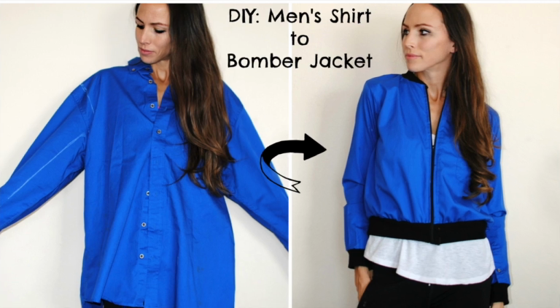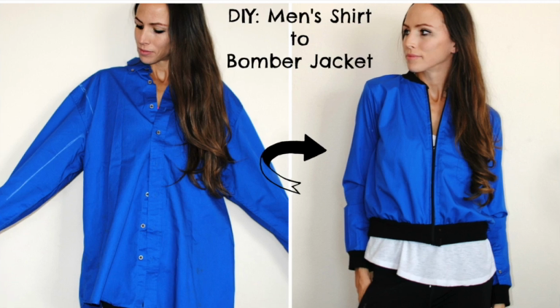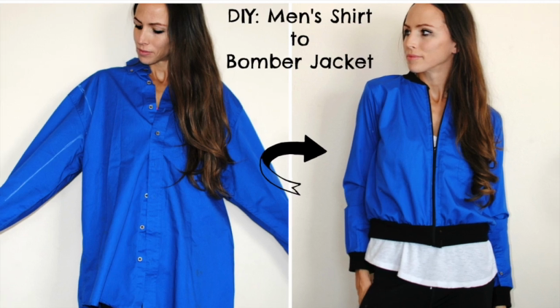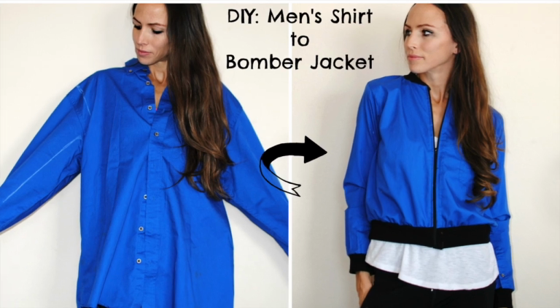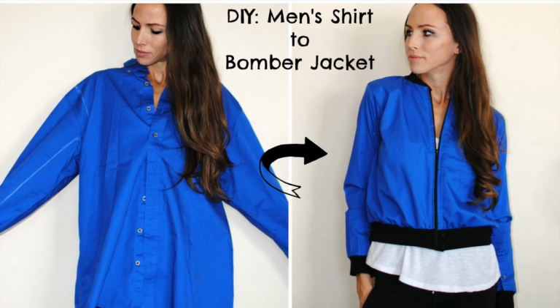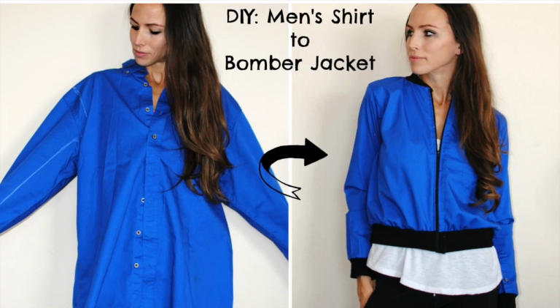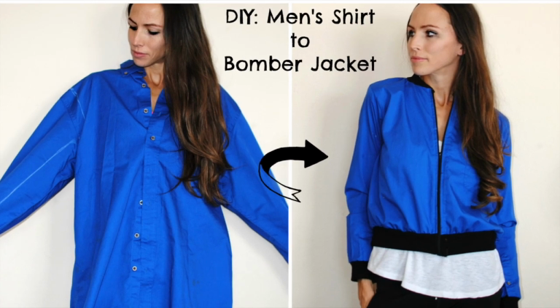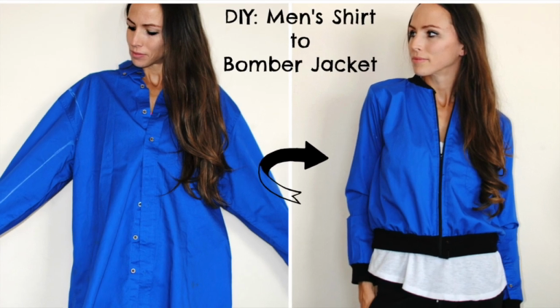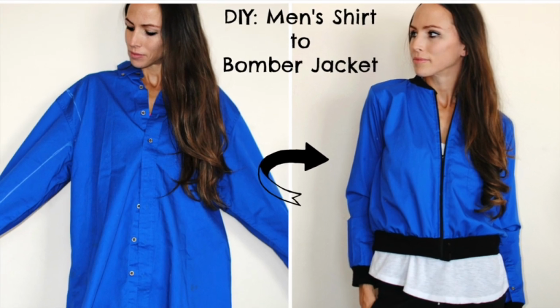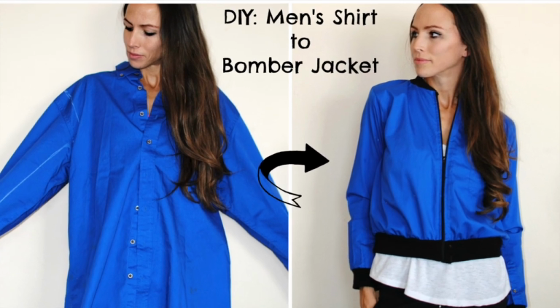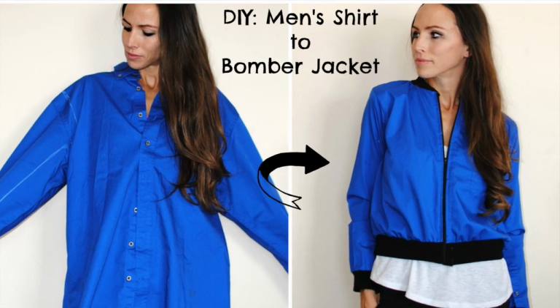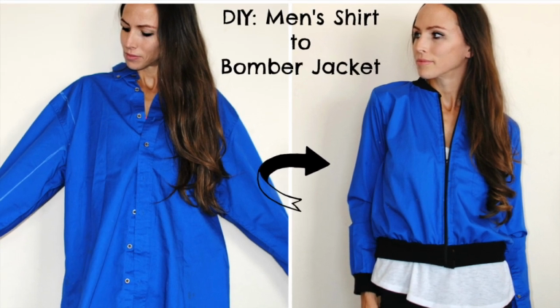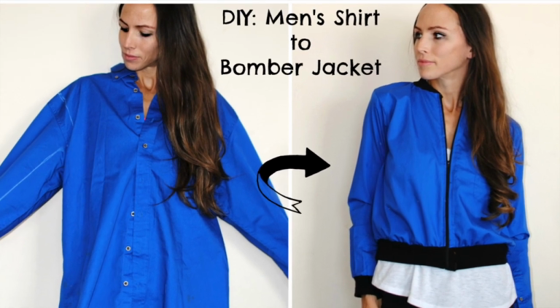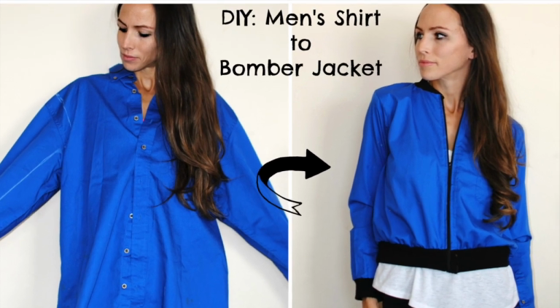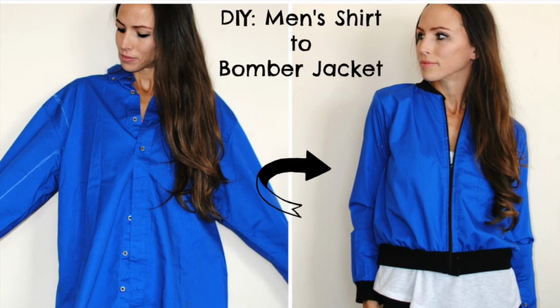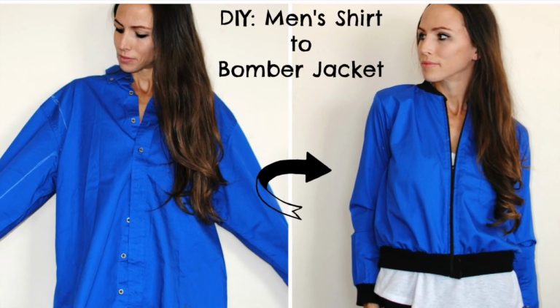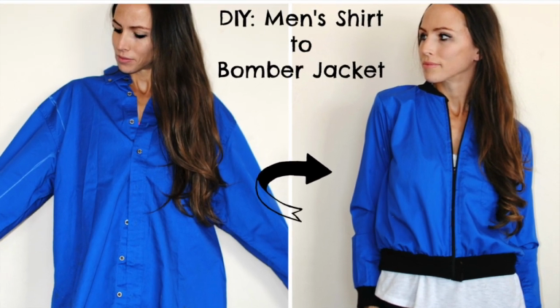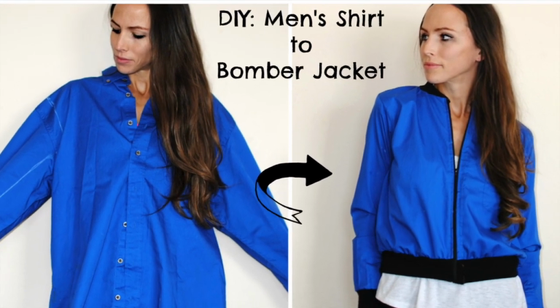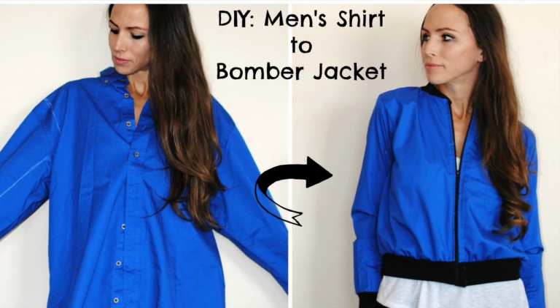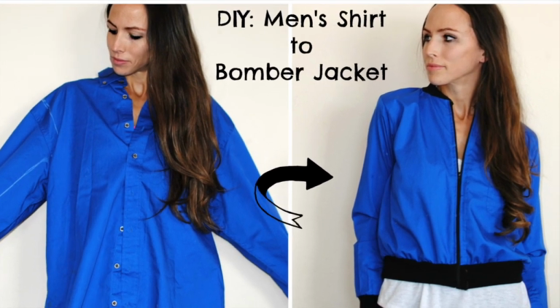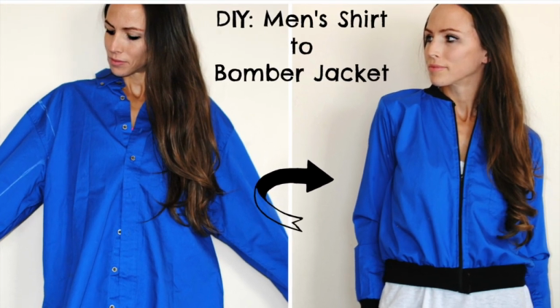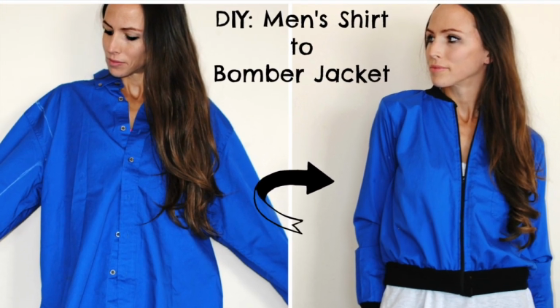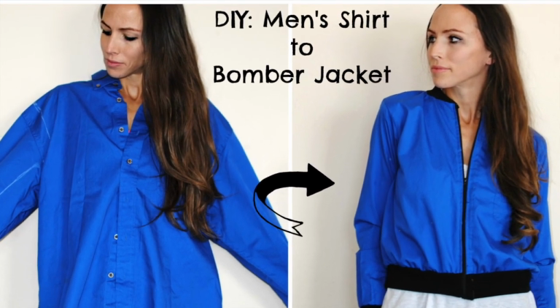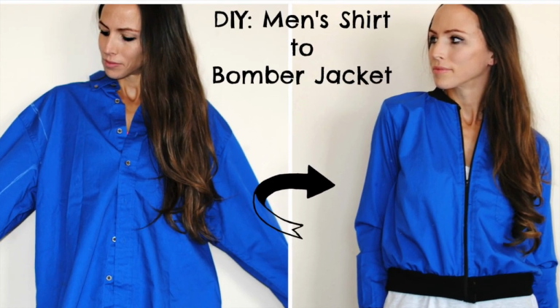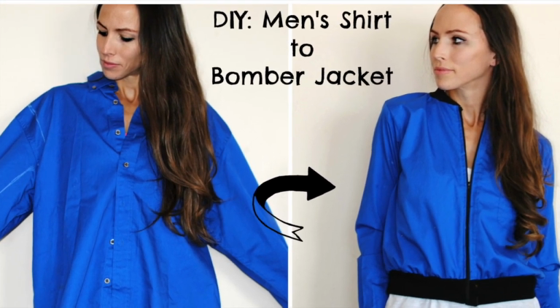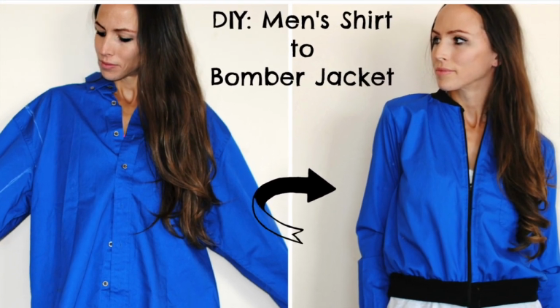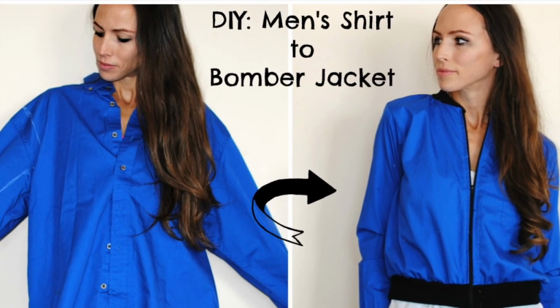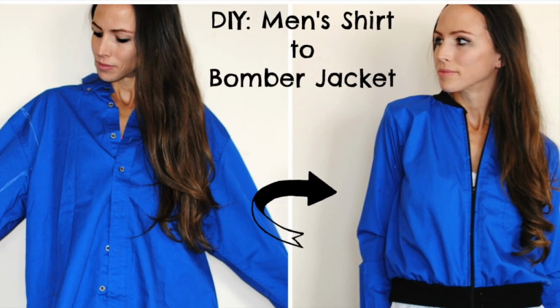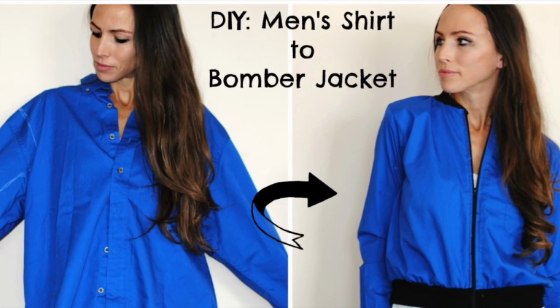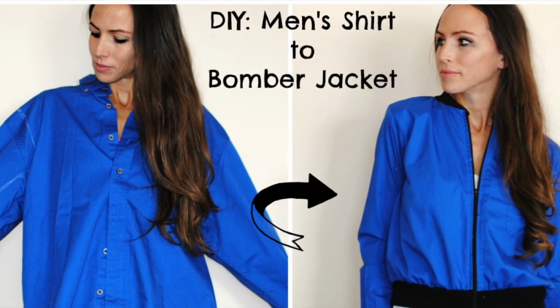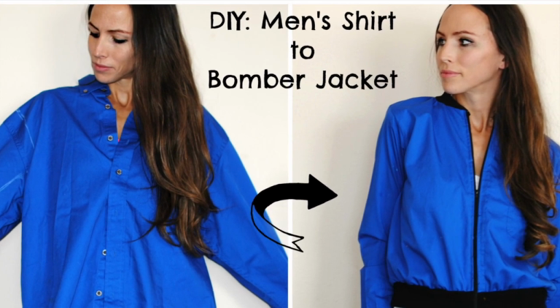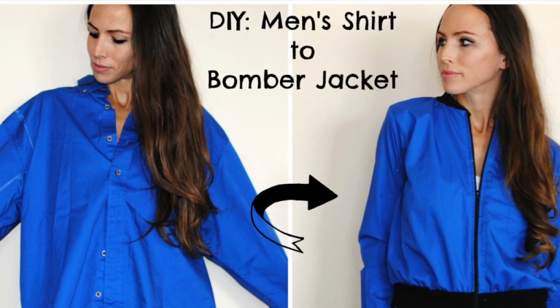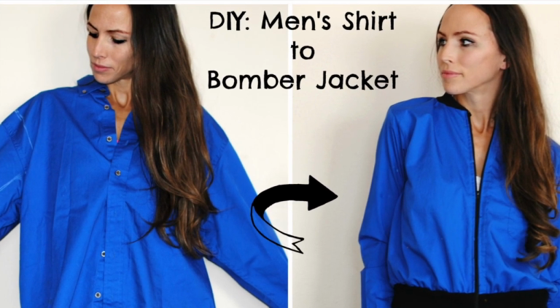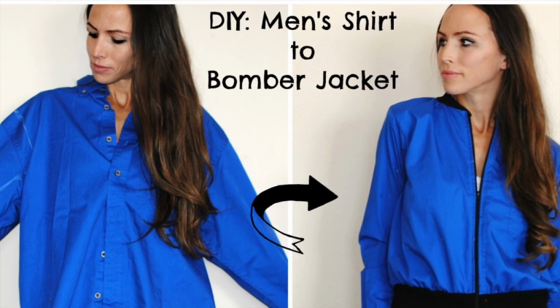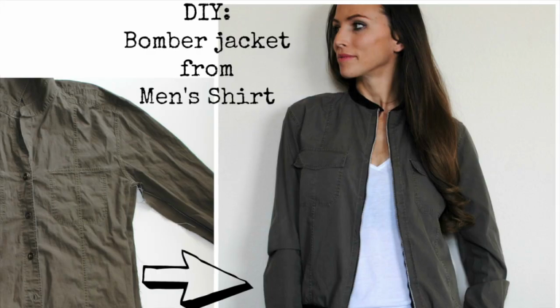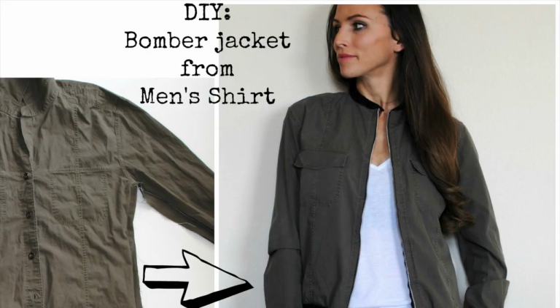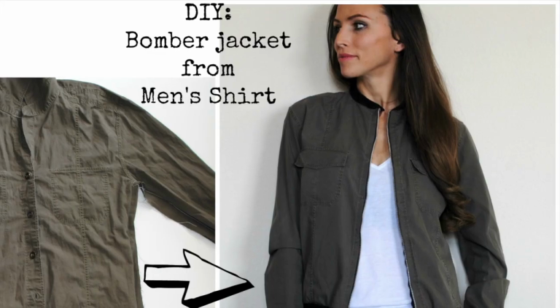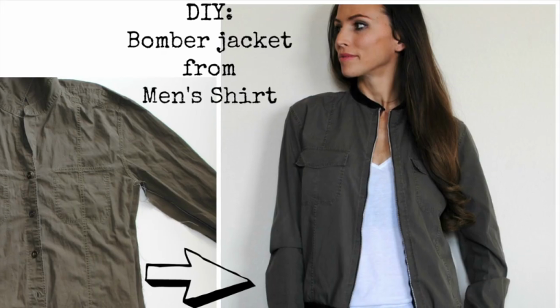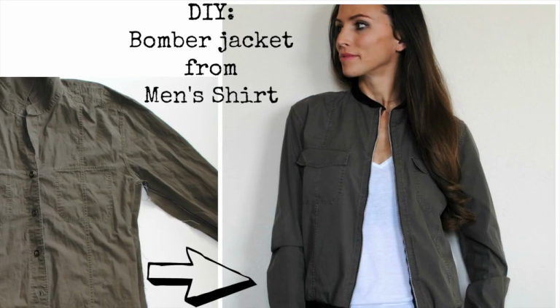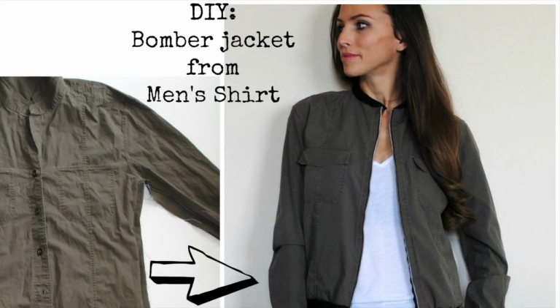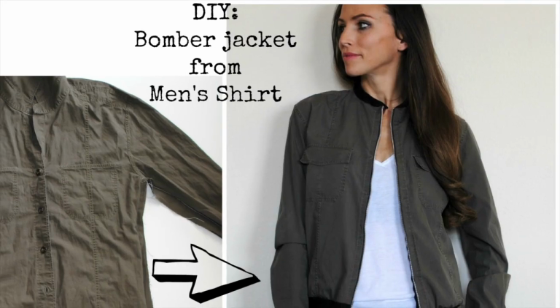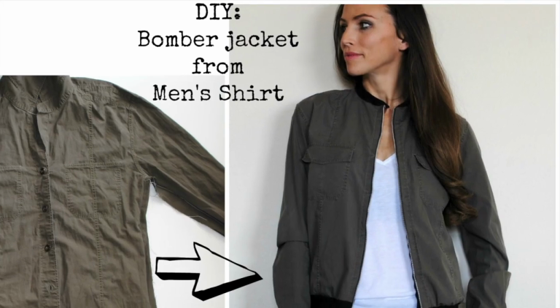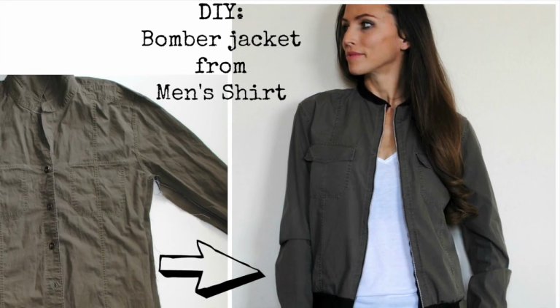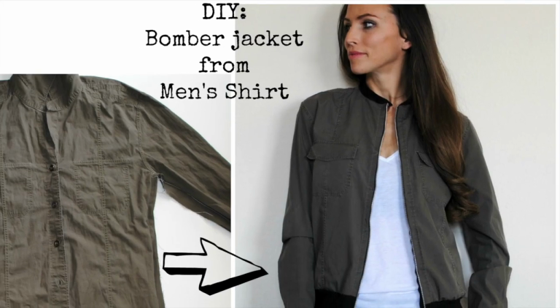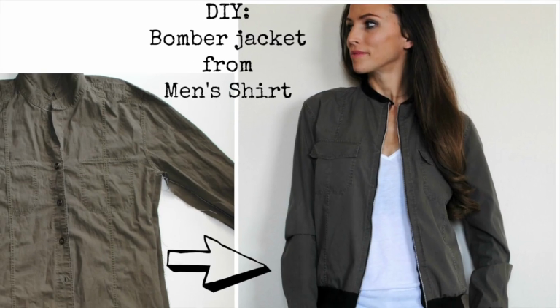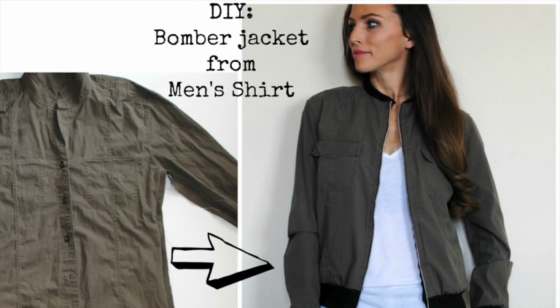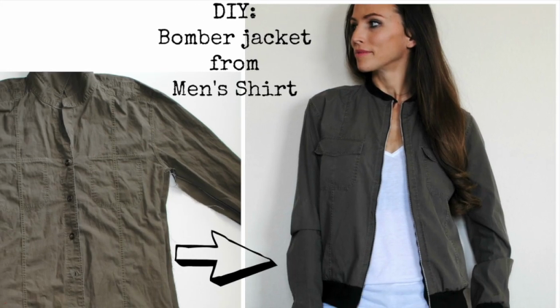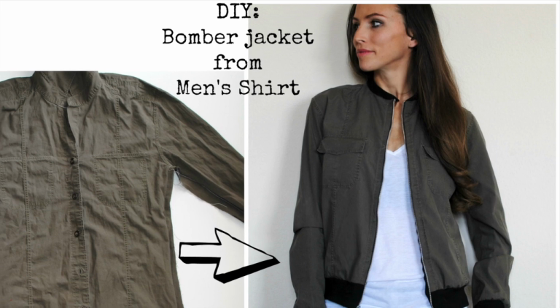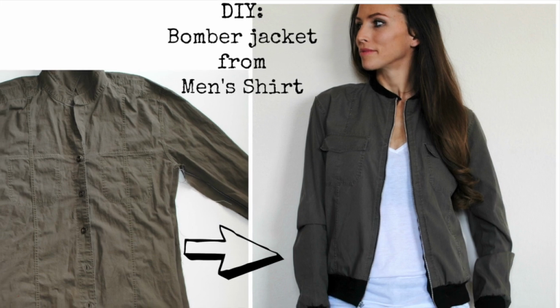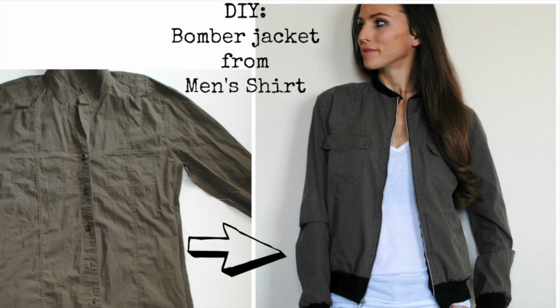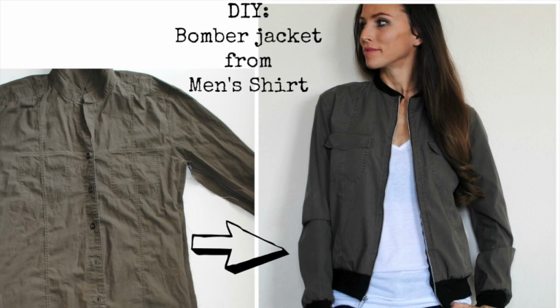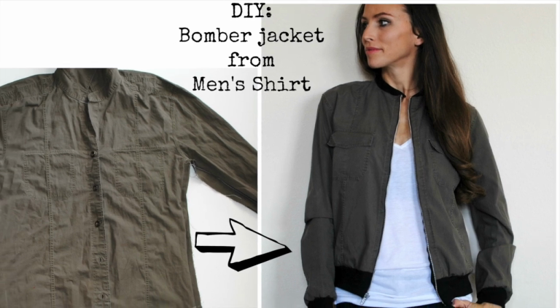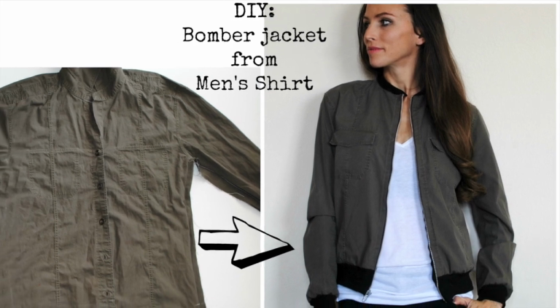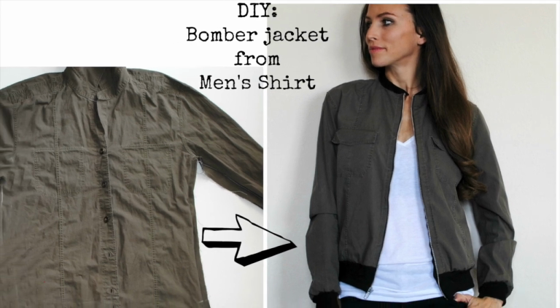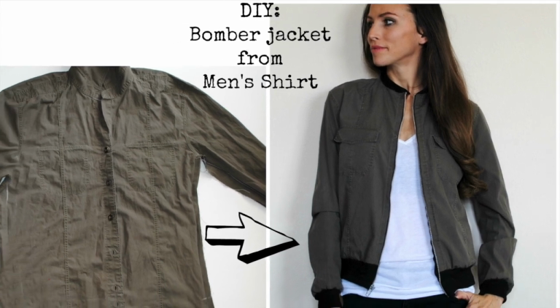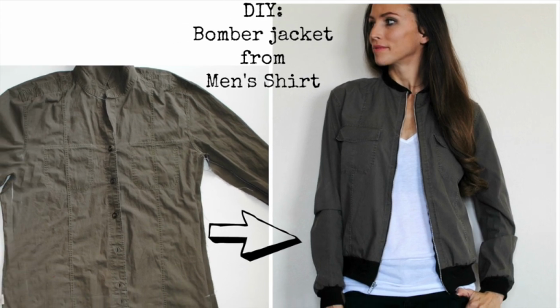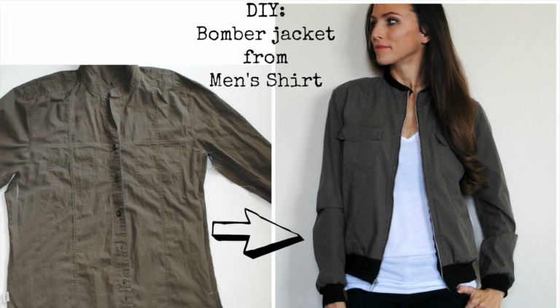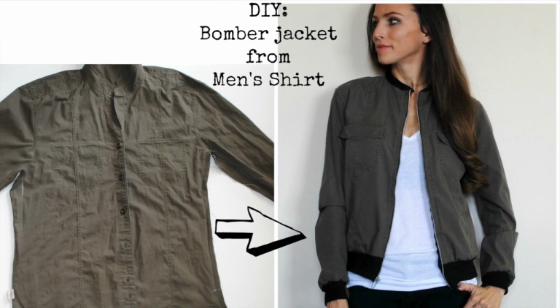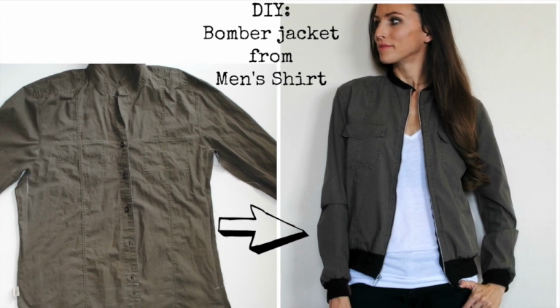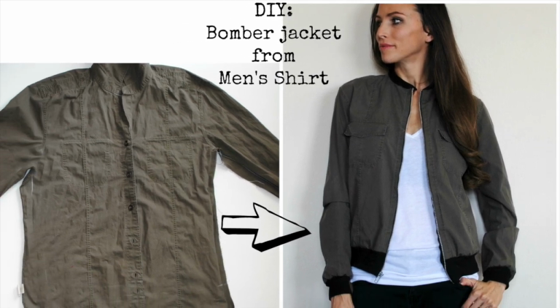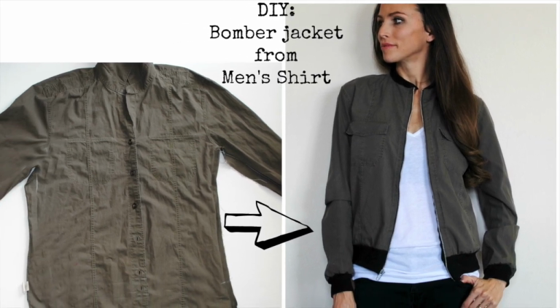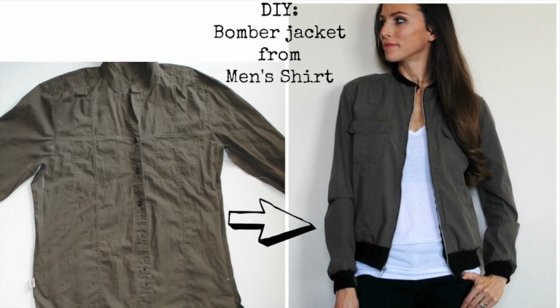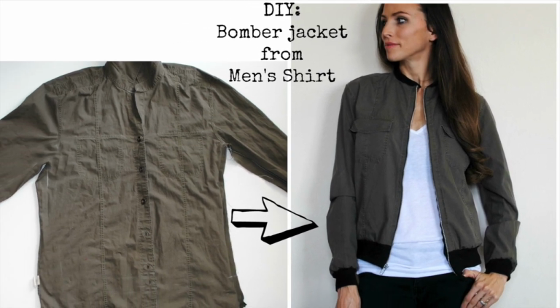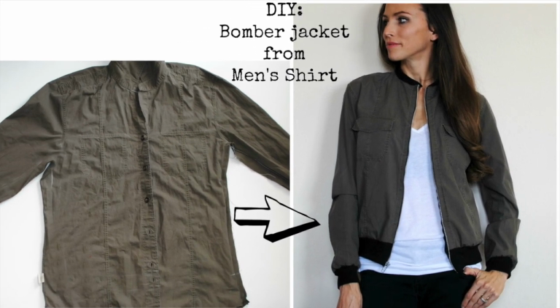Hi guys, Laura here from Trash to Couture. In this episode, I'm sharing with you how to upcycle a men's shirt into a bomber jacket.